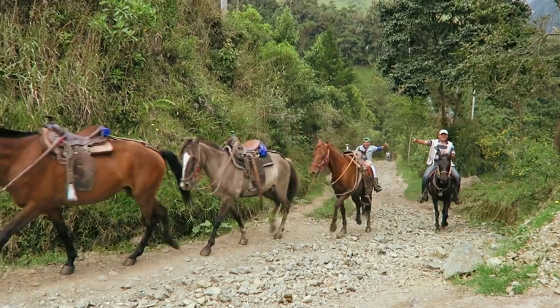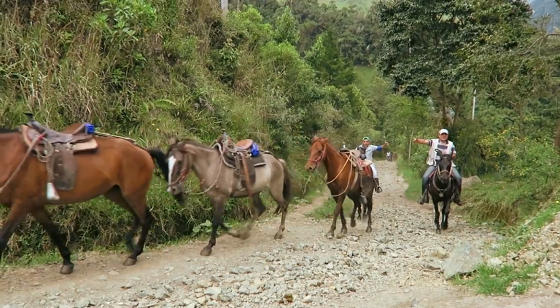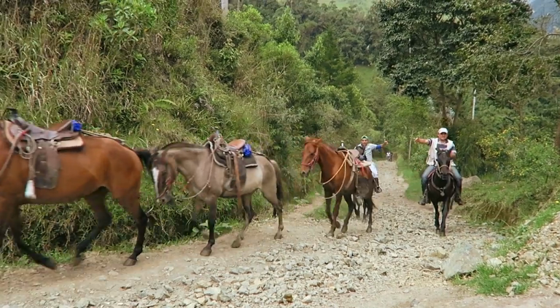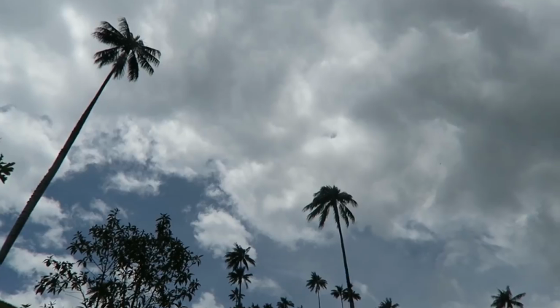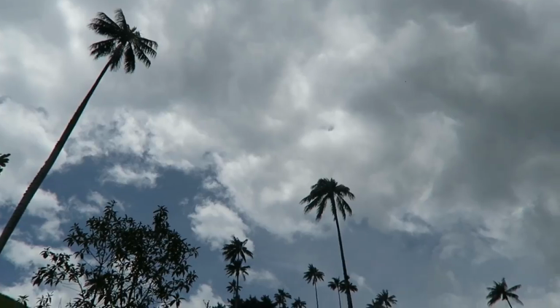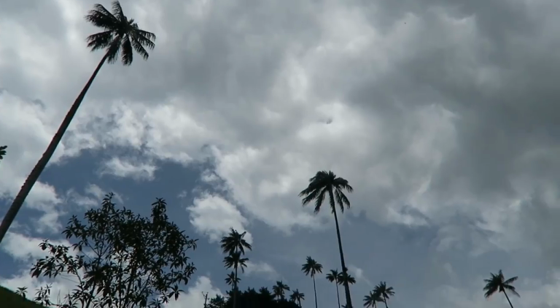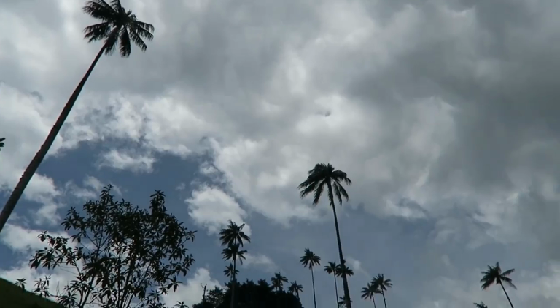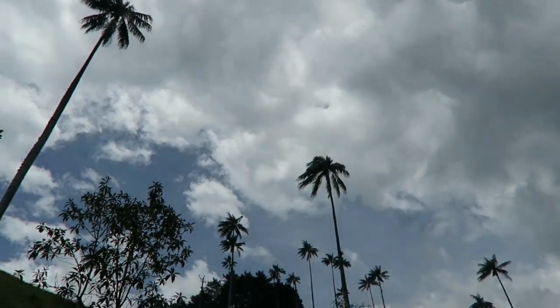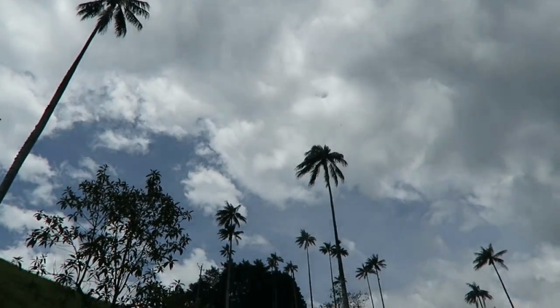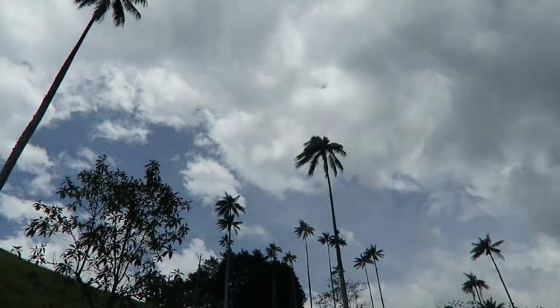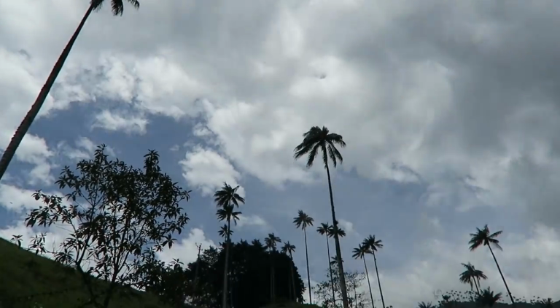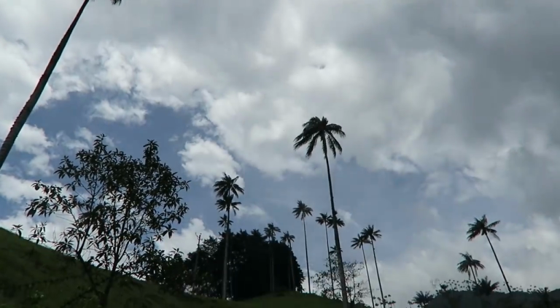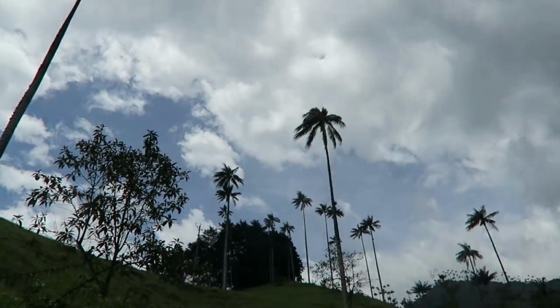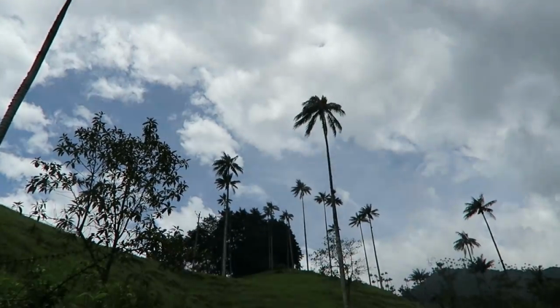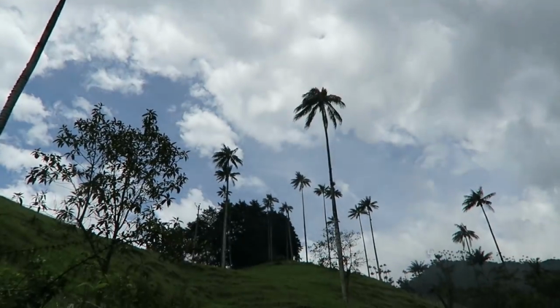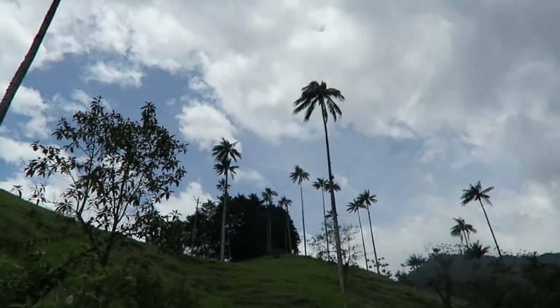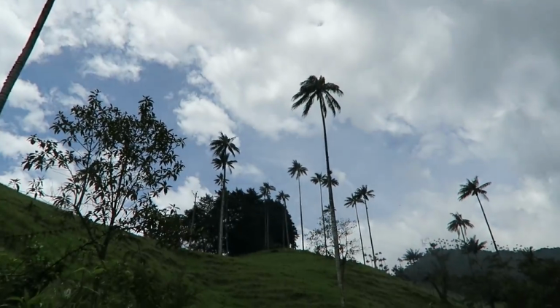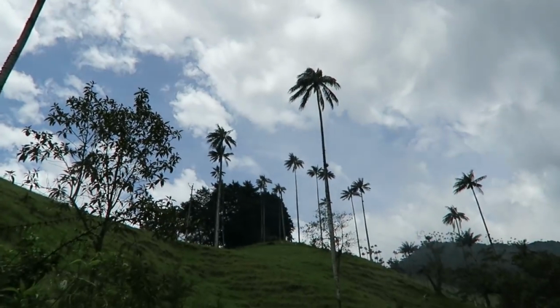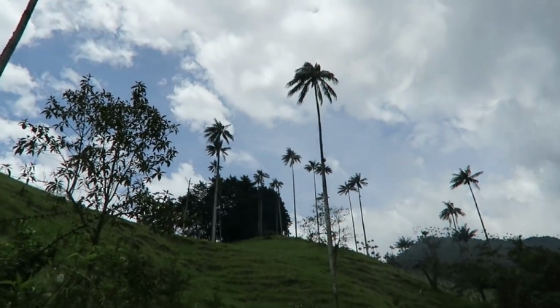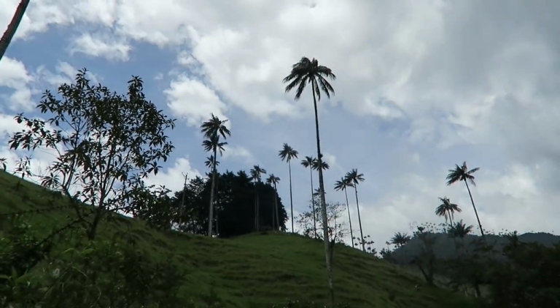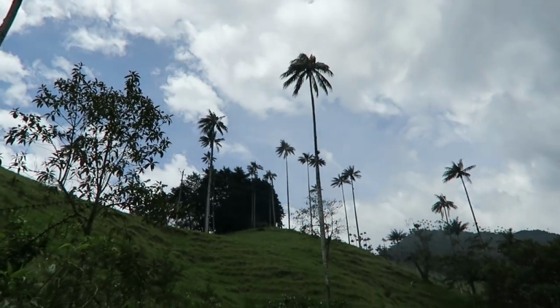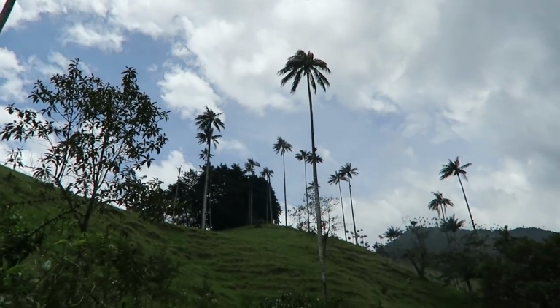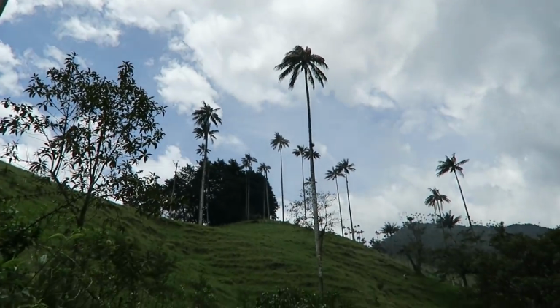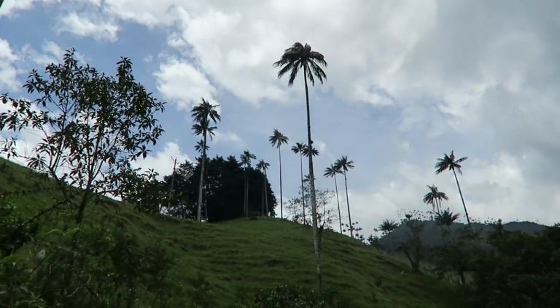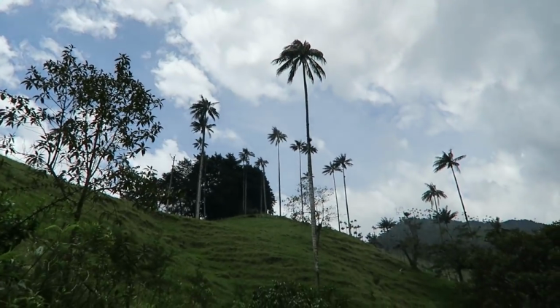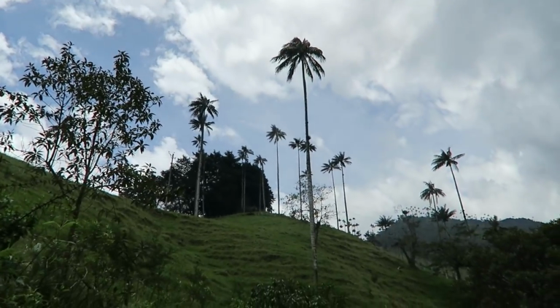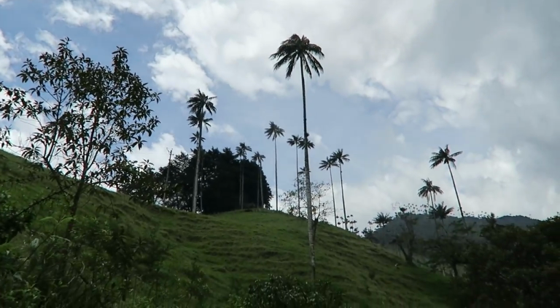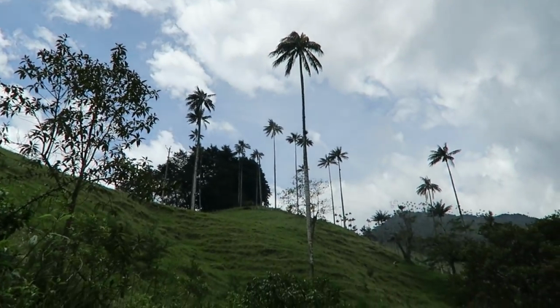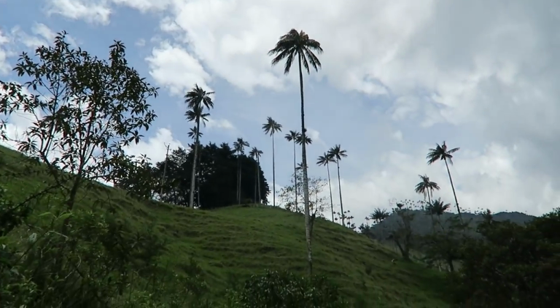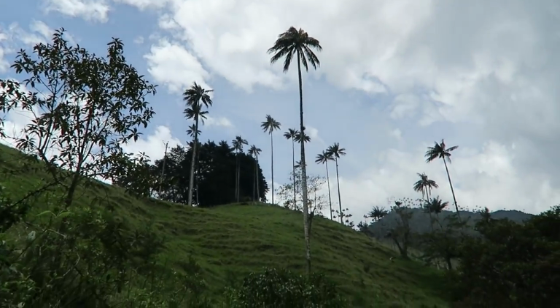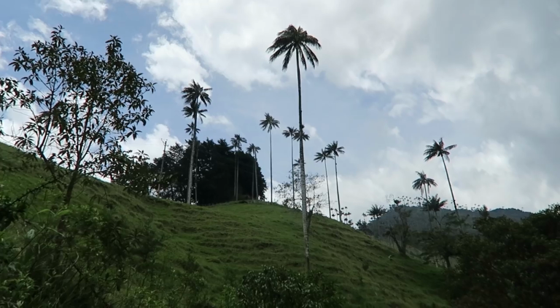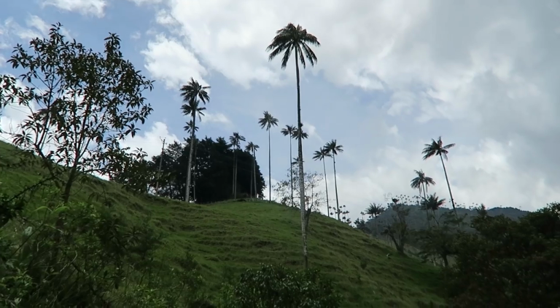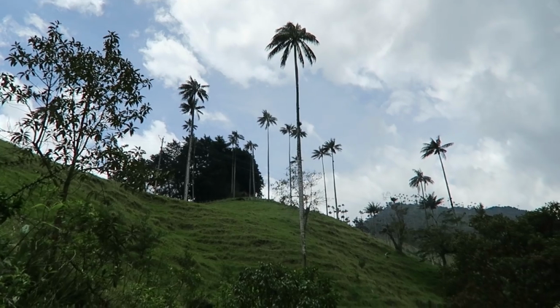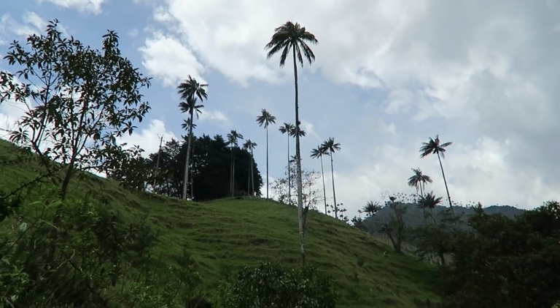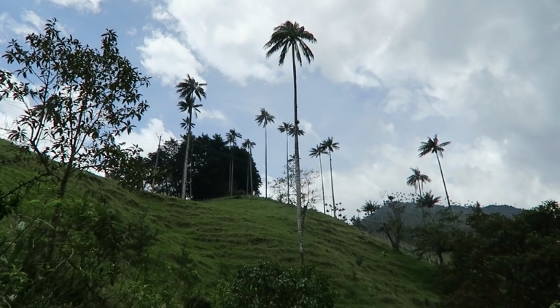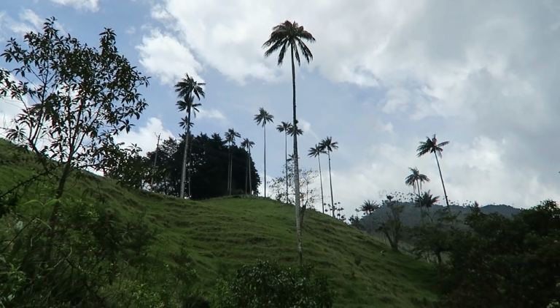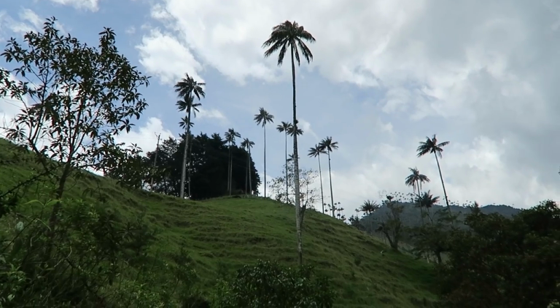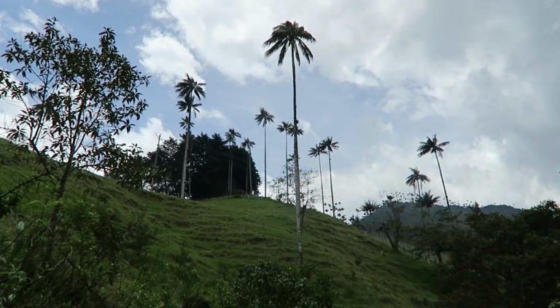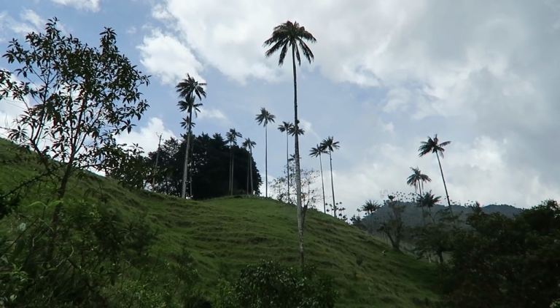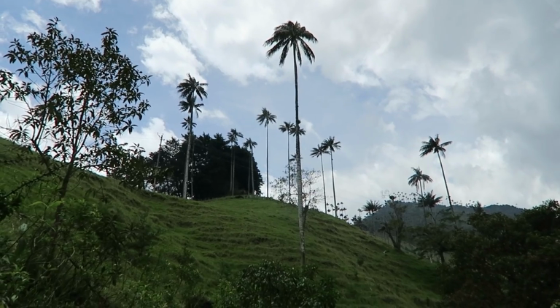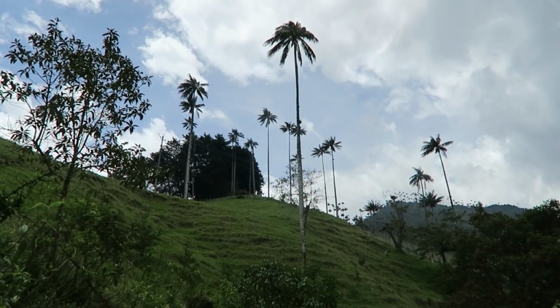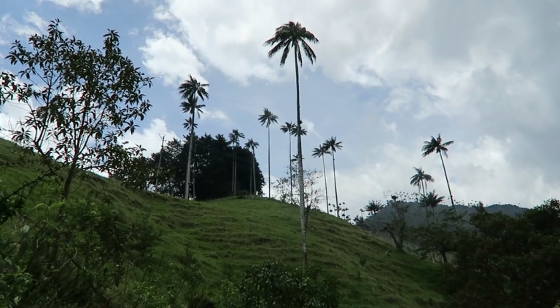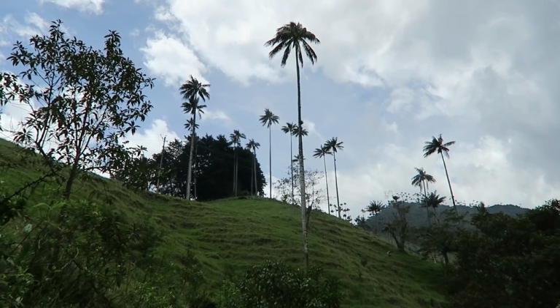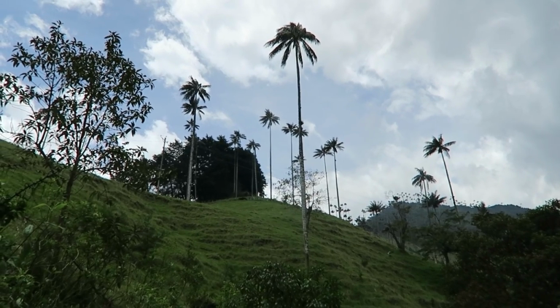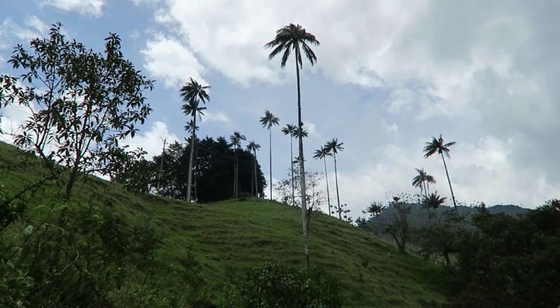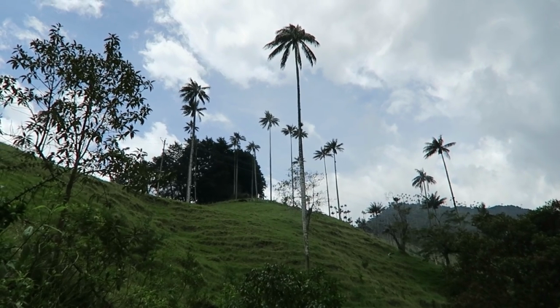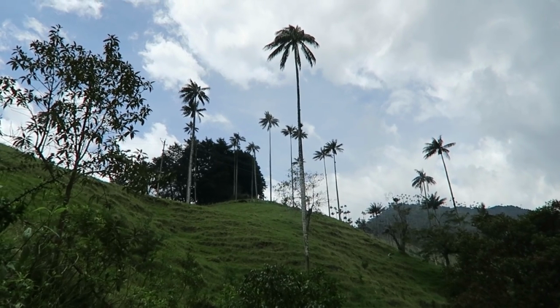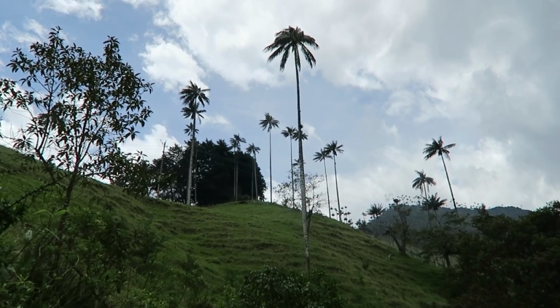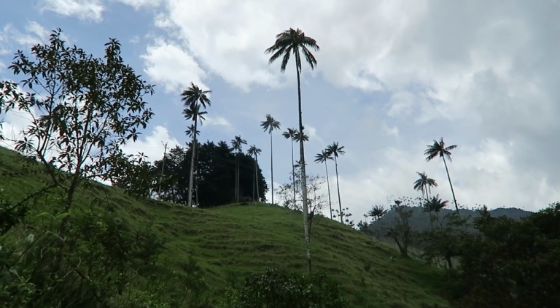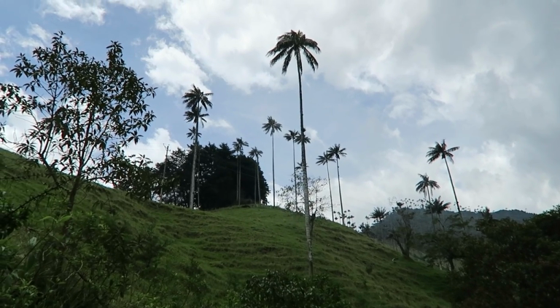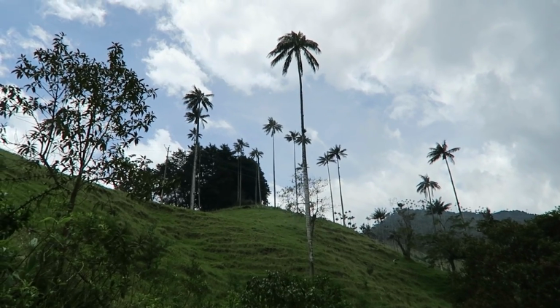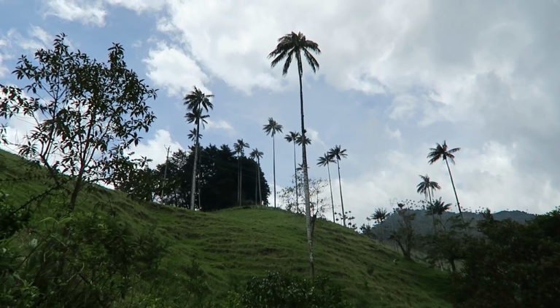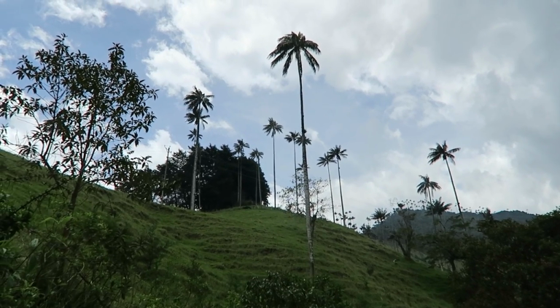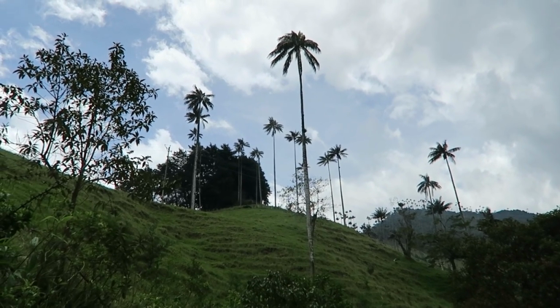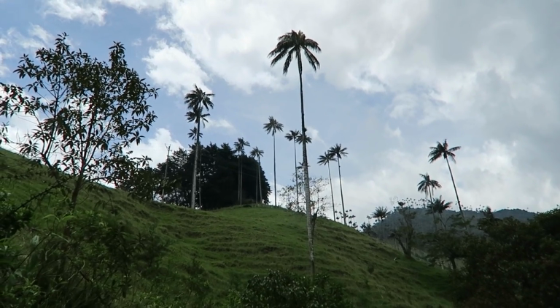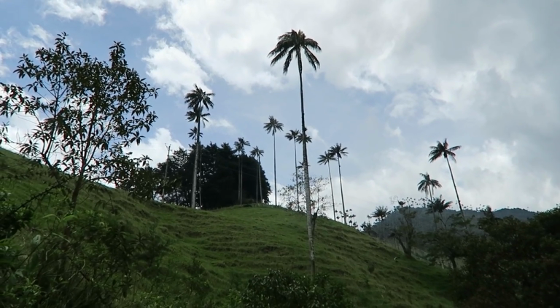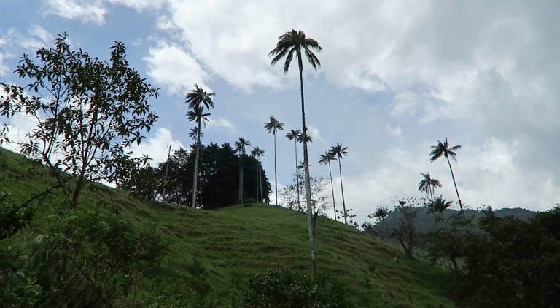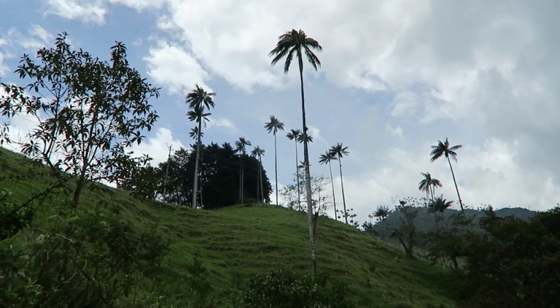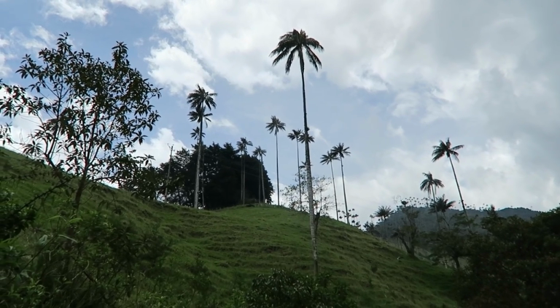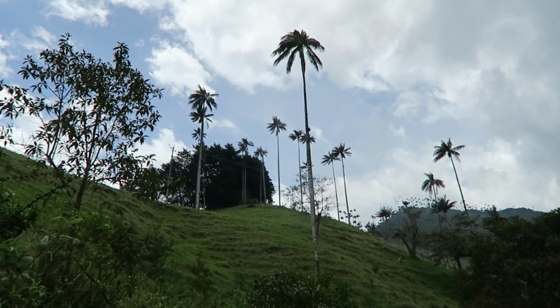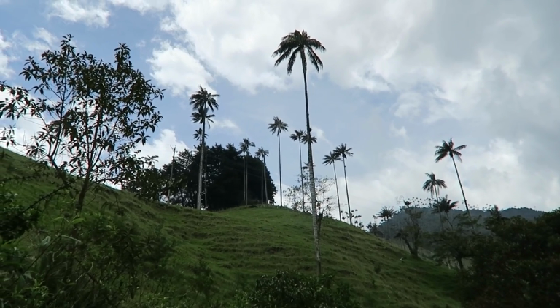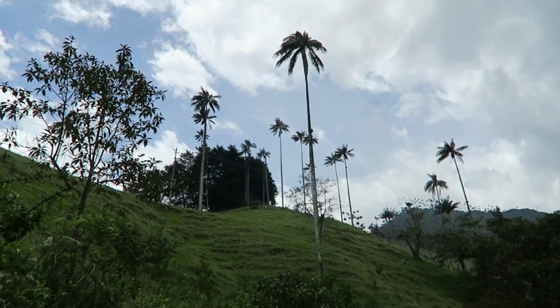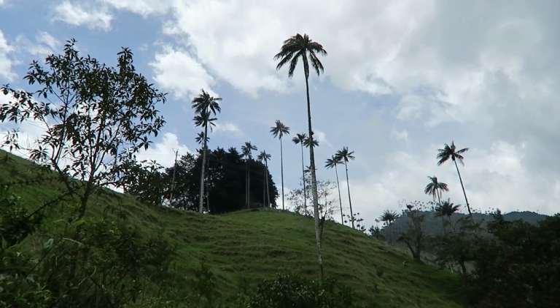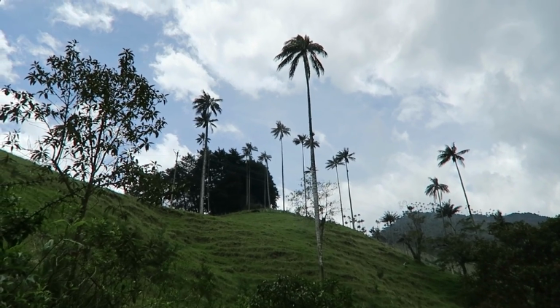This is our first glimpse of the magnificent wax palm trees. They're enormously tall.